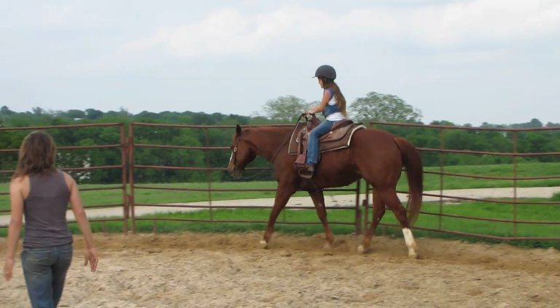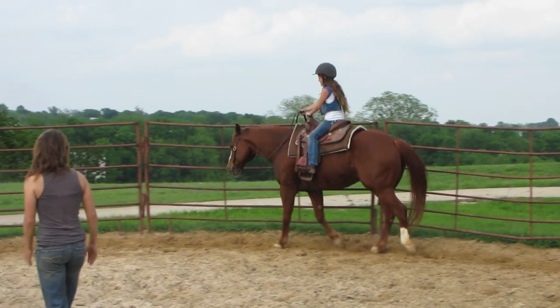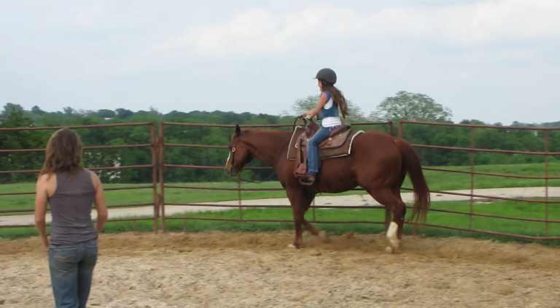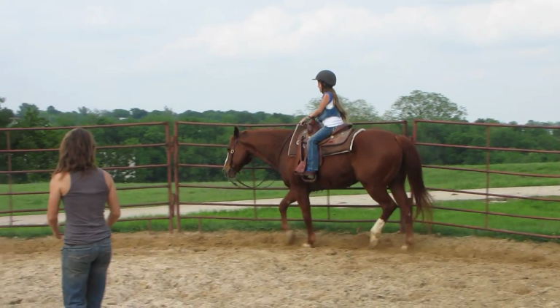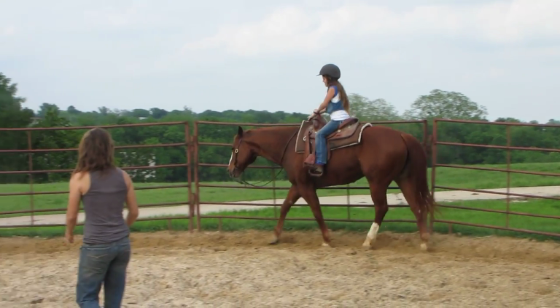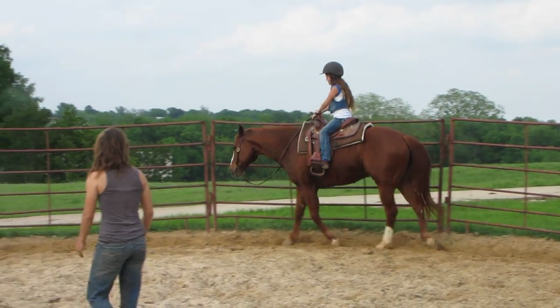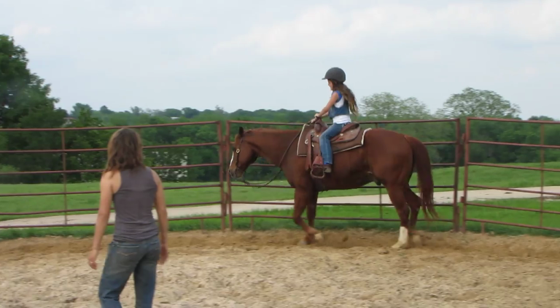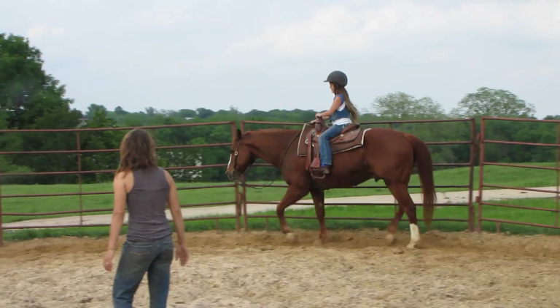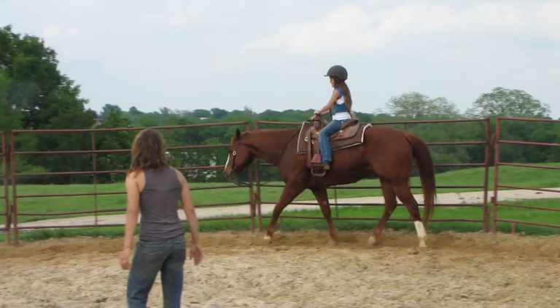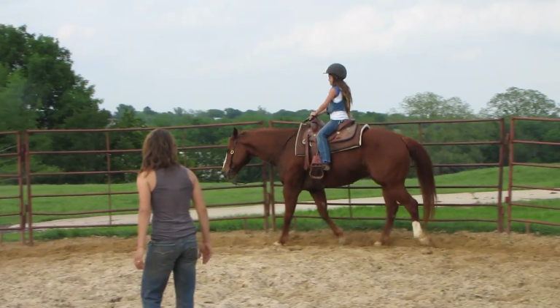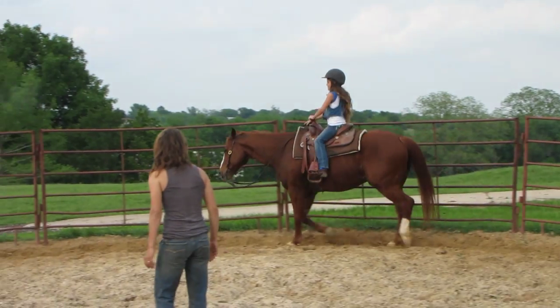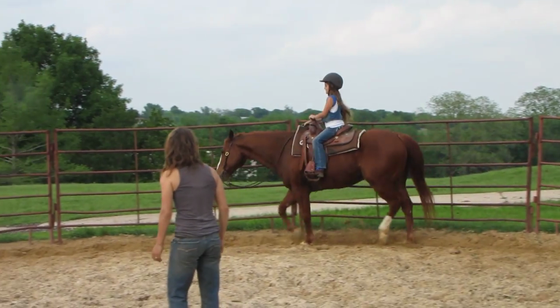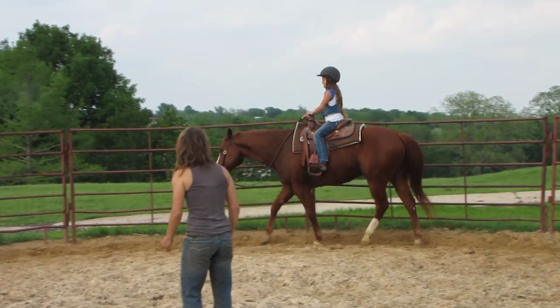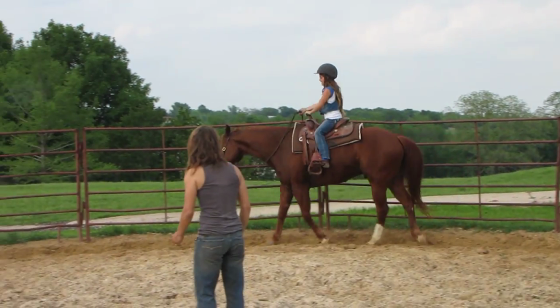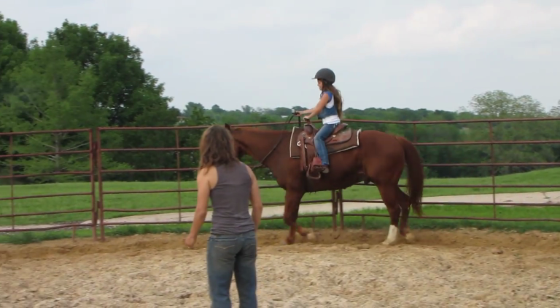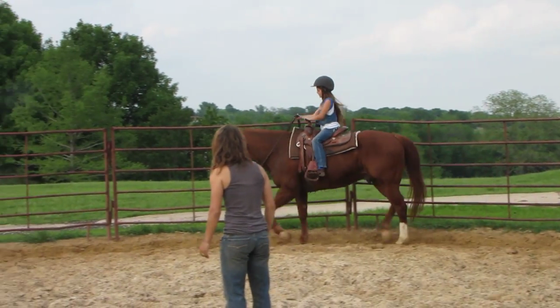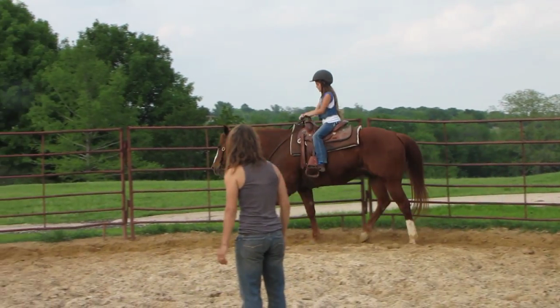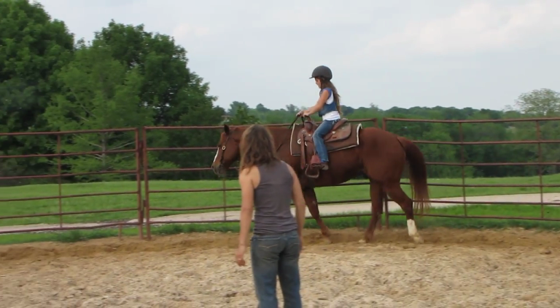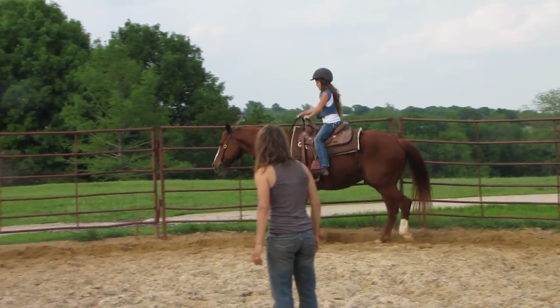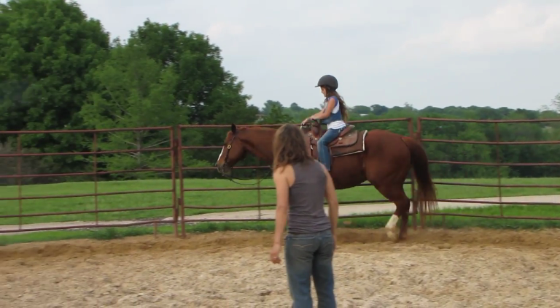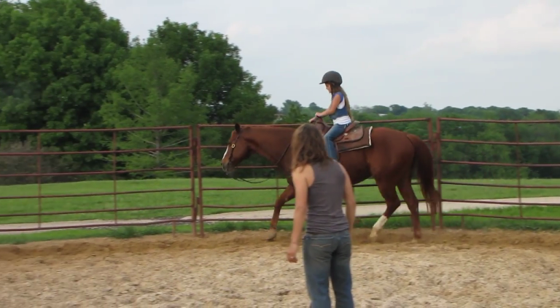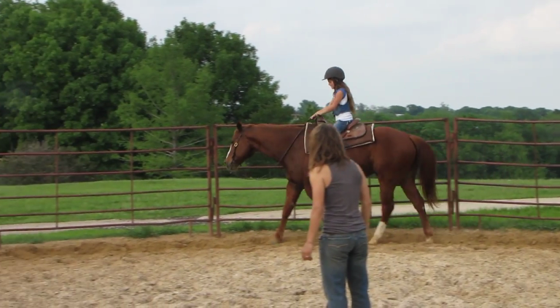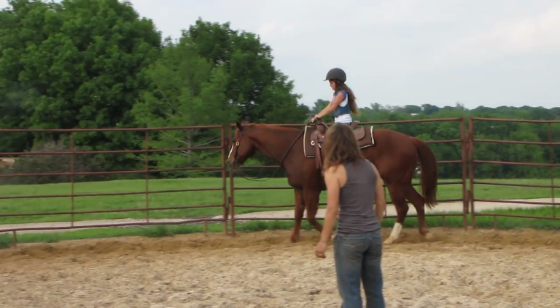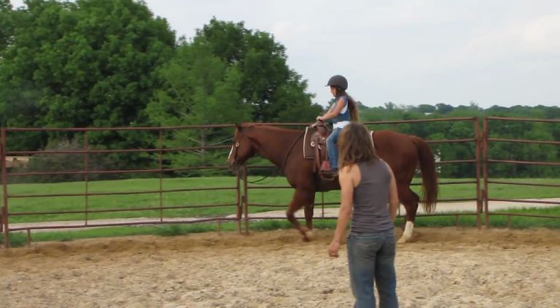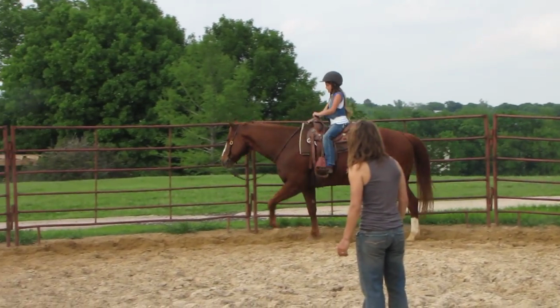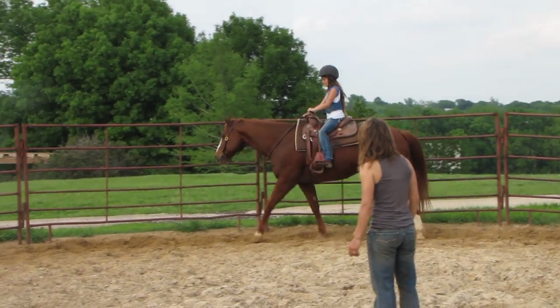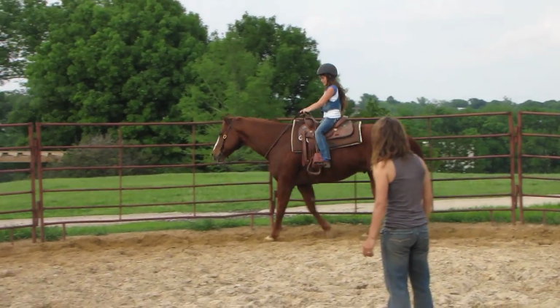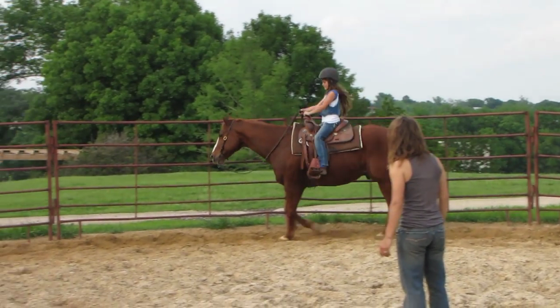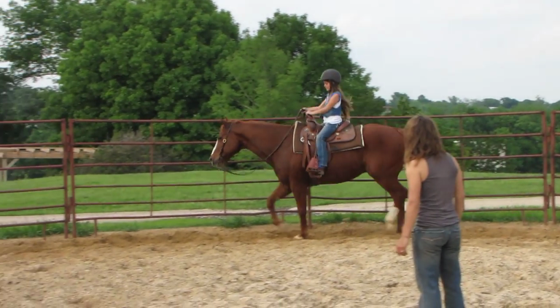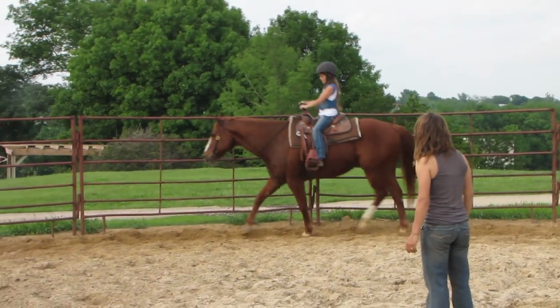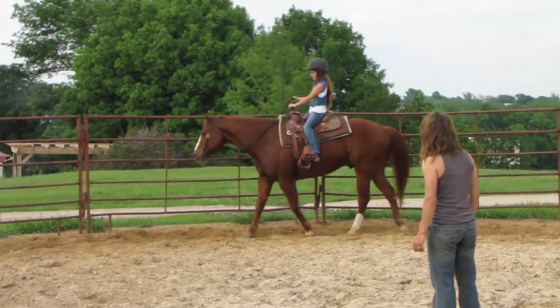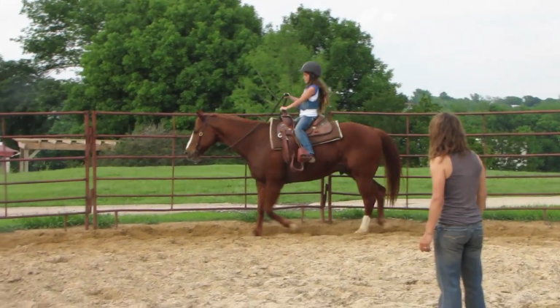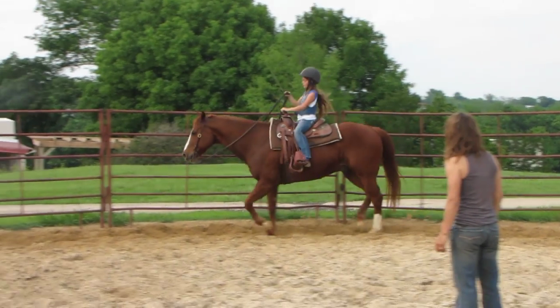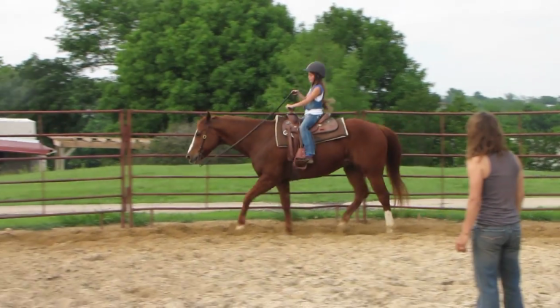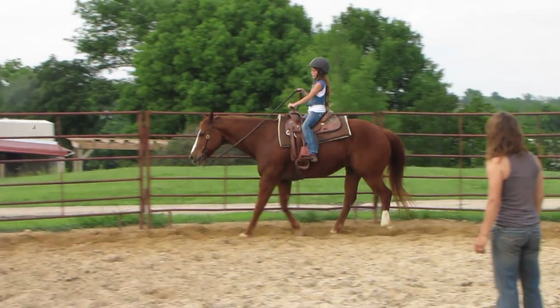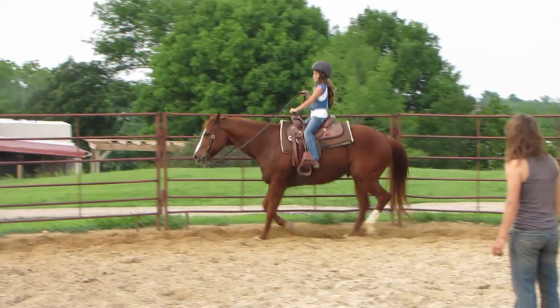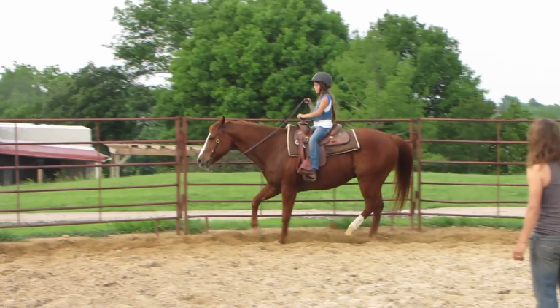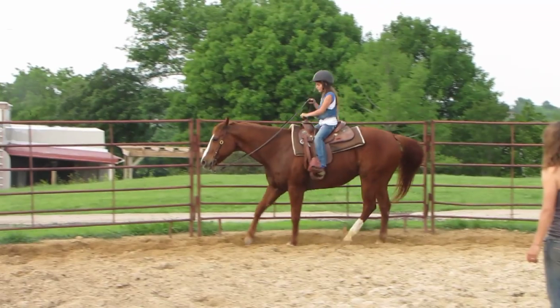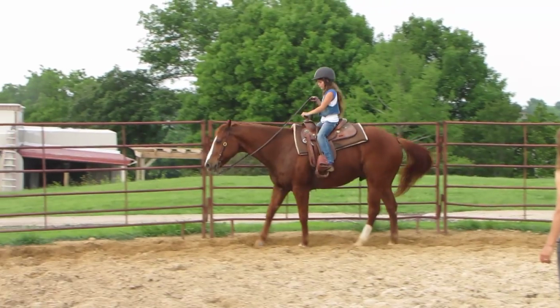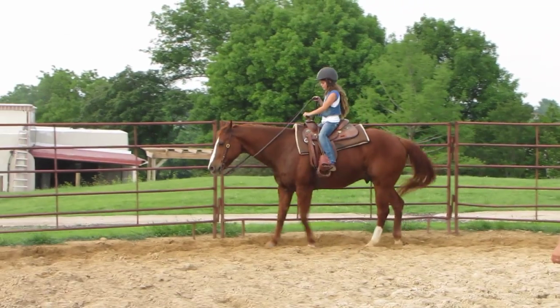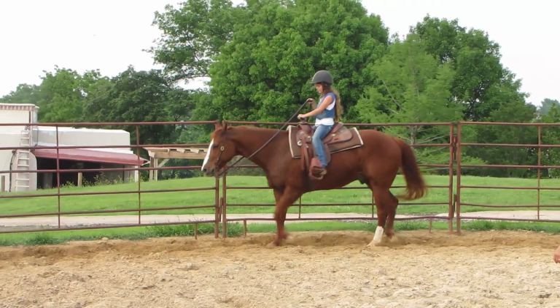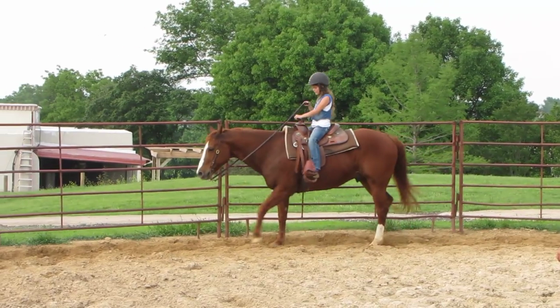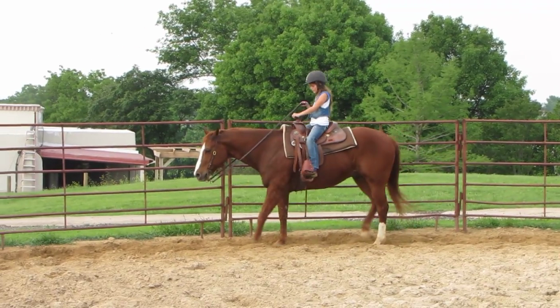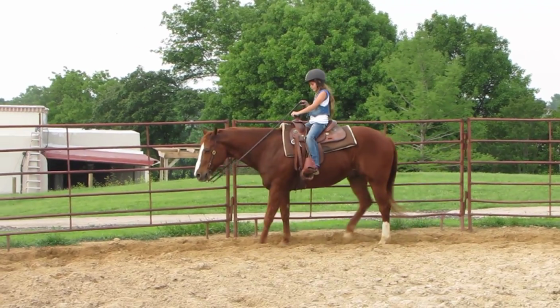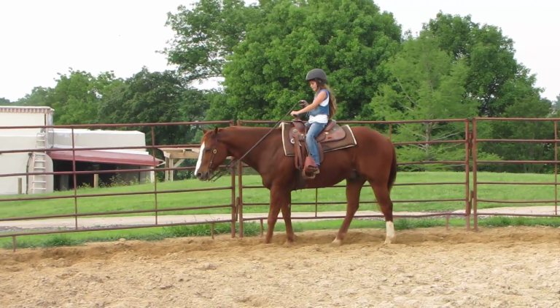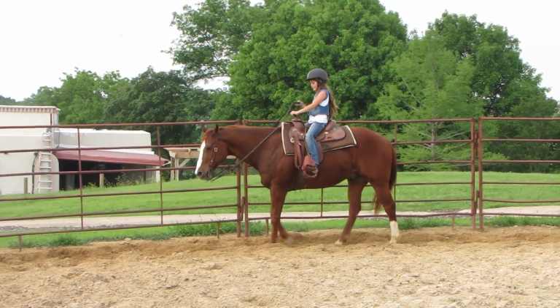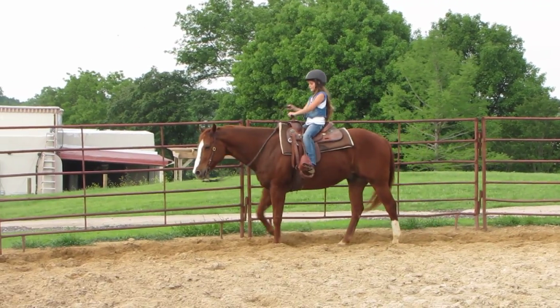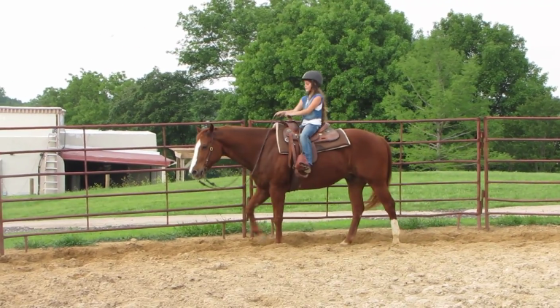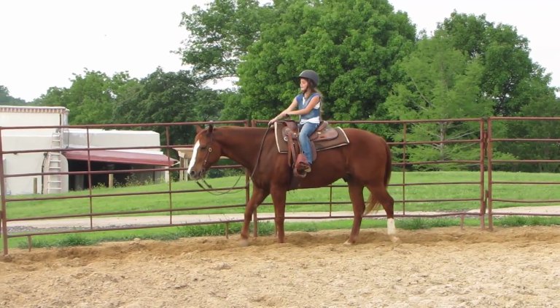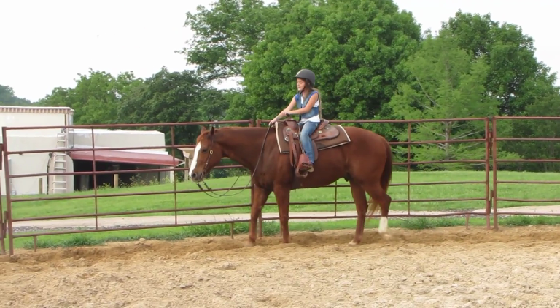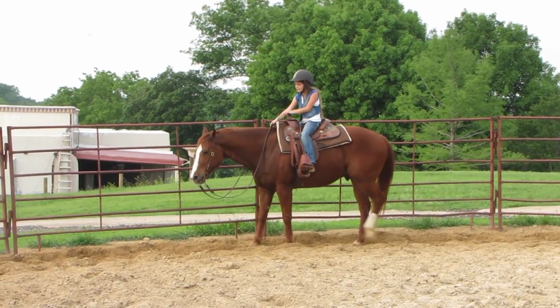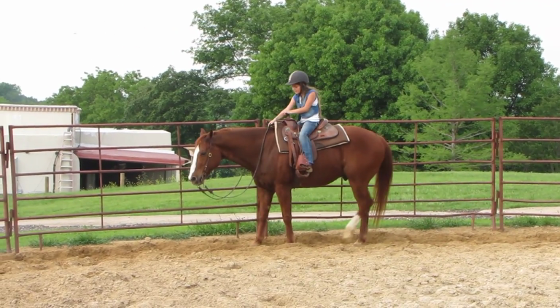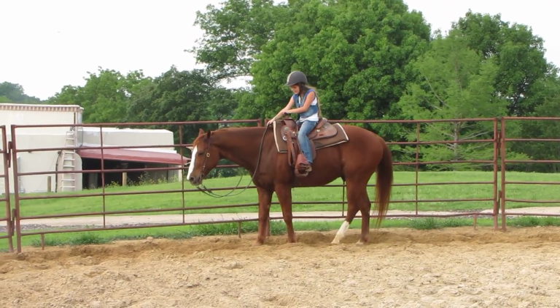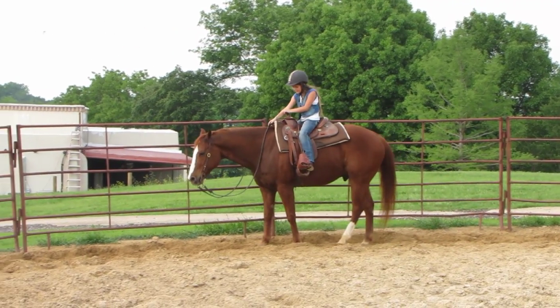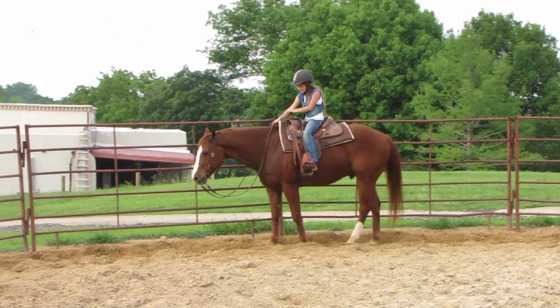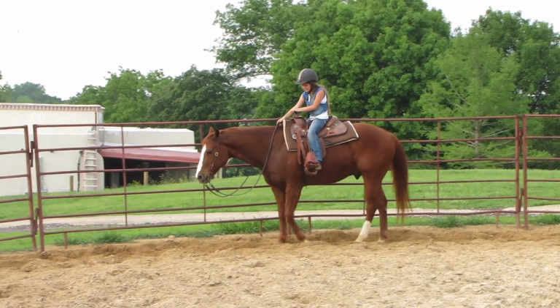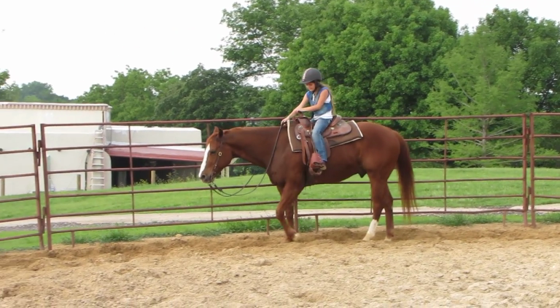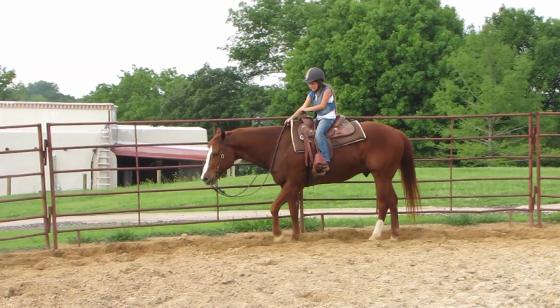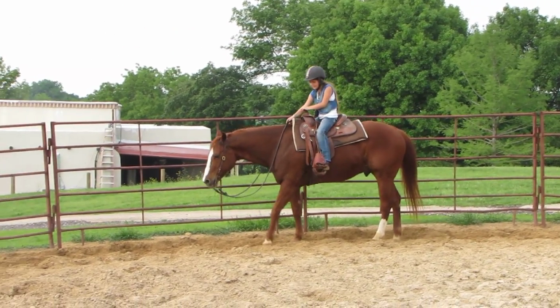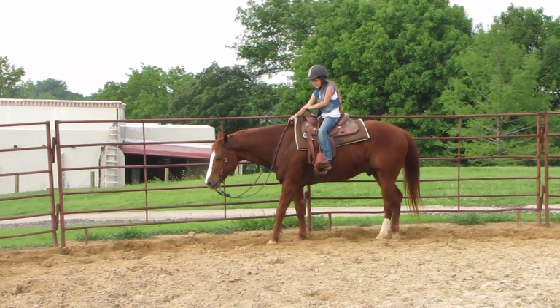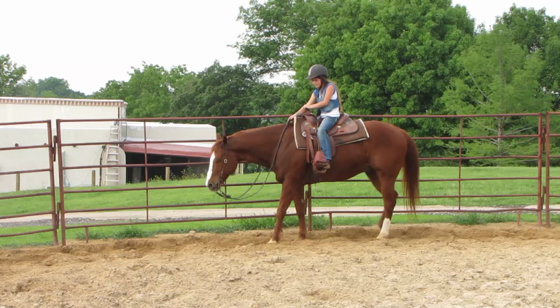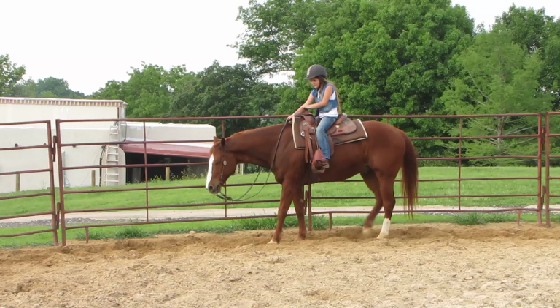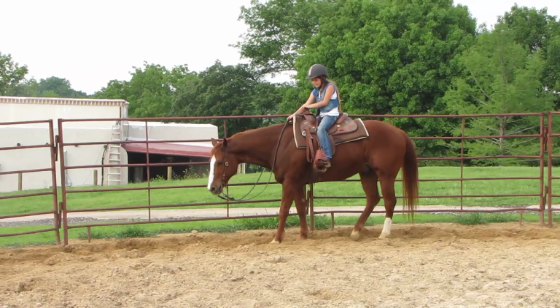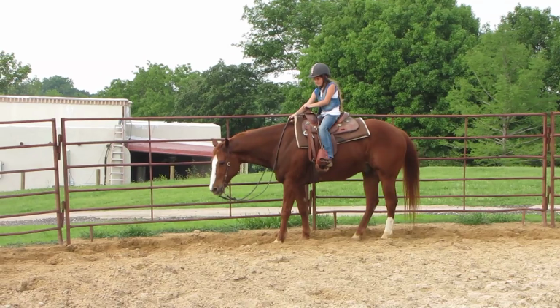Alright, let's ask him to stop. Ask him to stop. All the way. Good job.